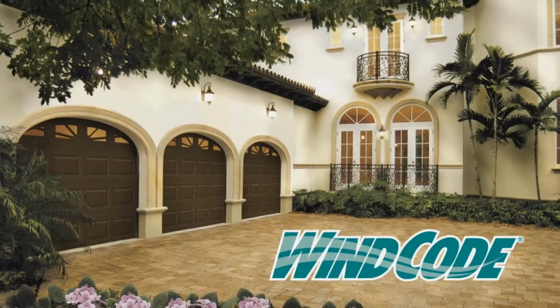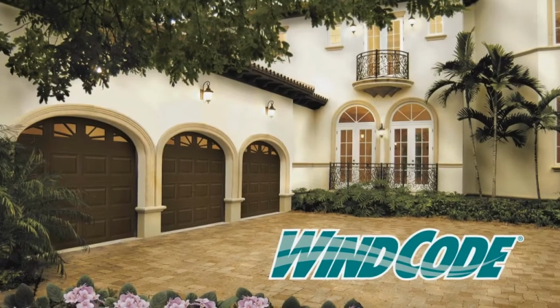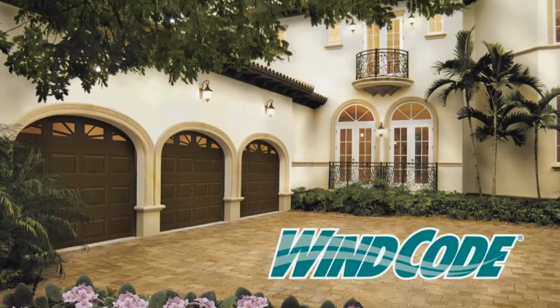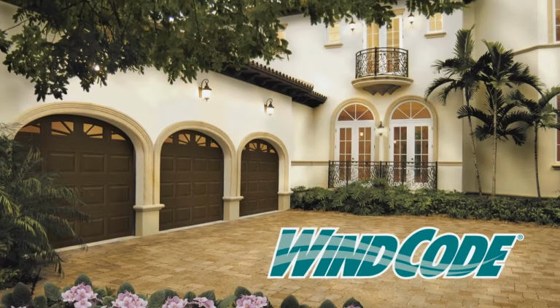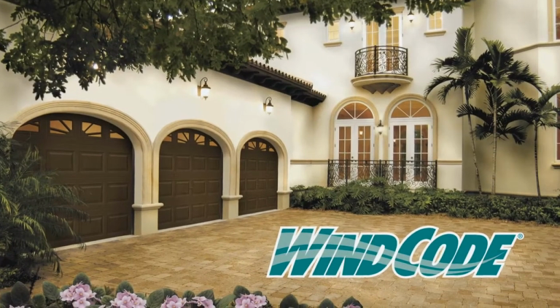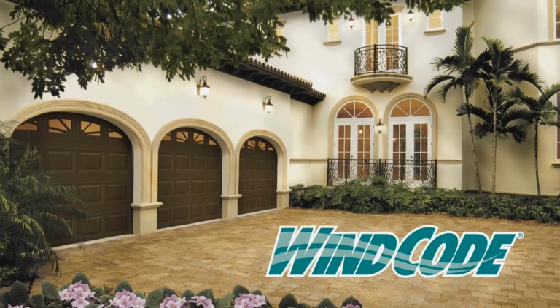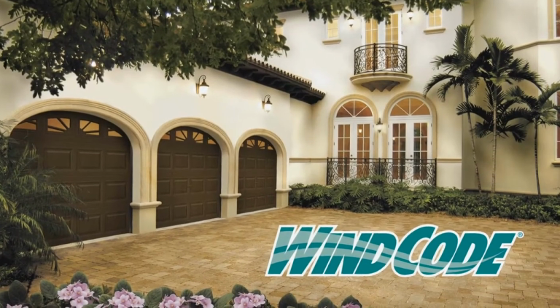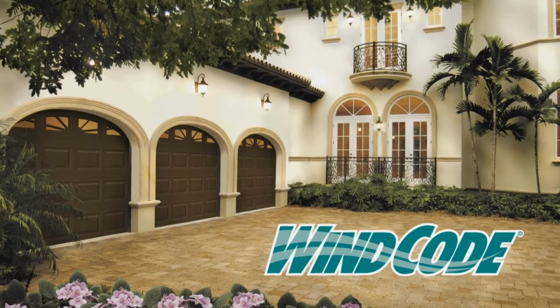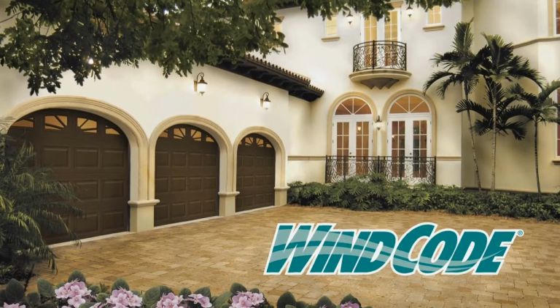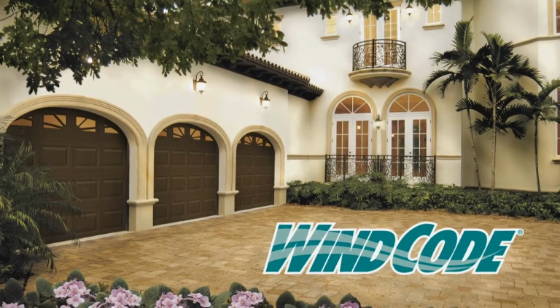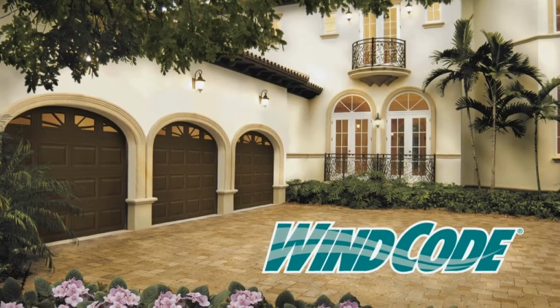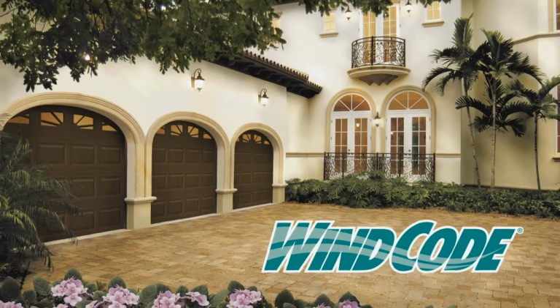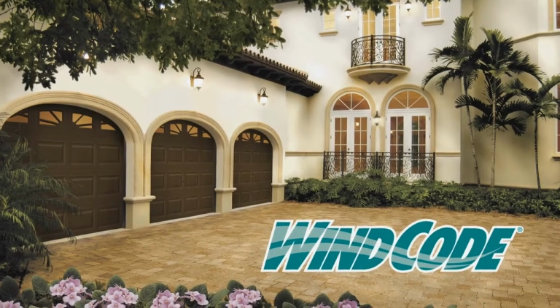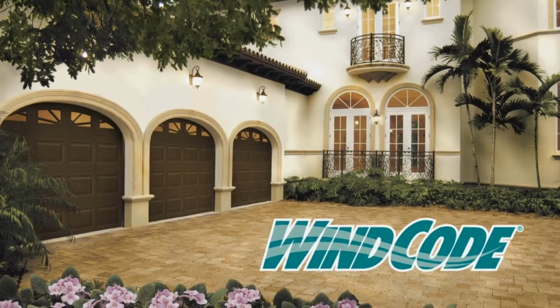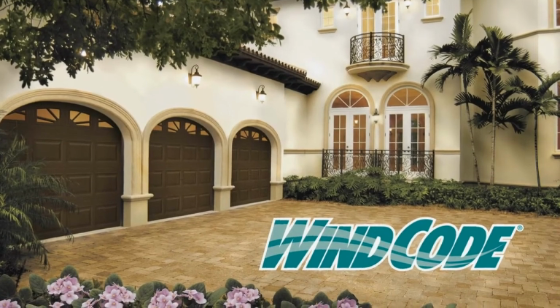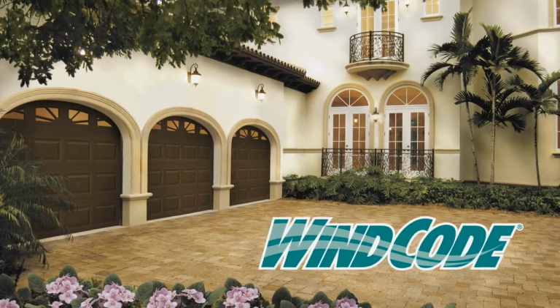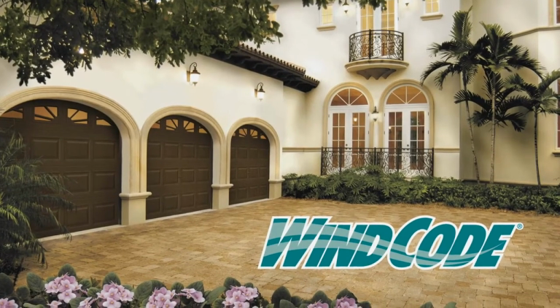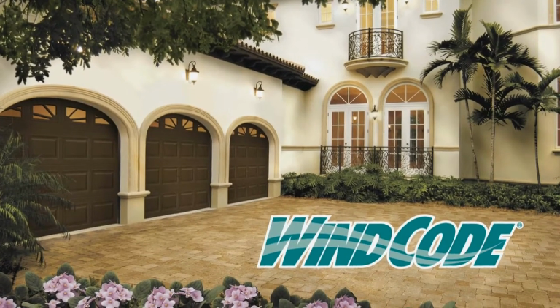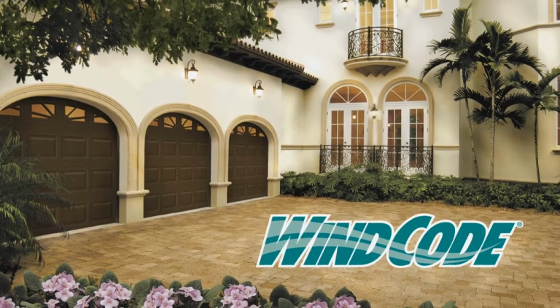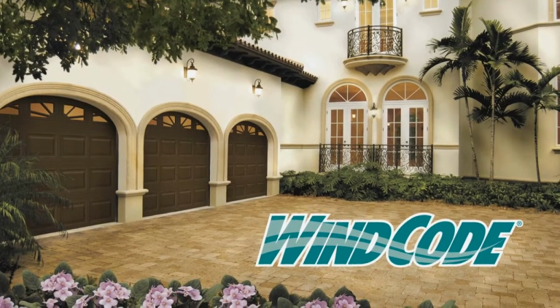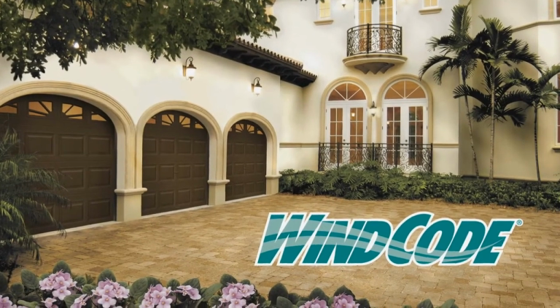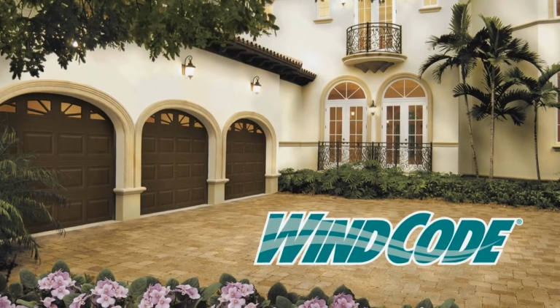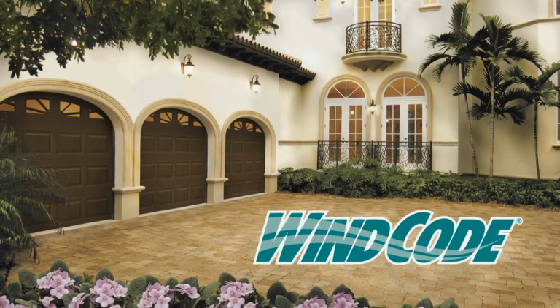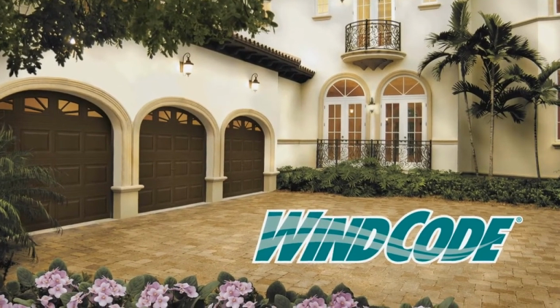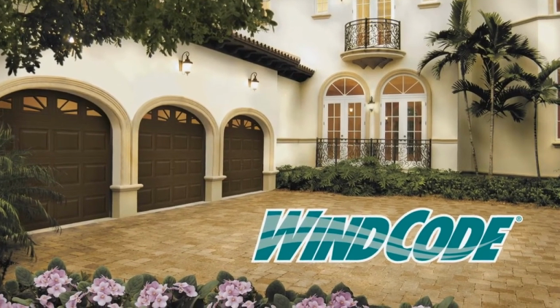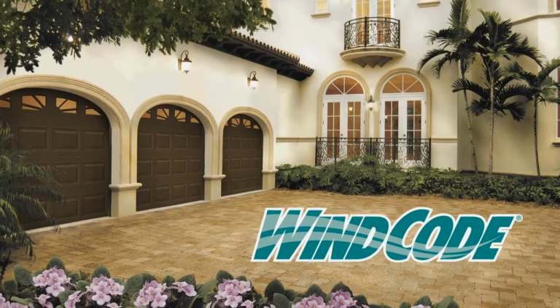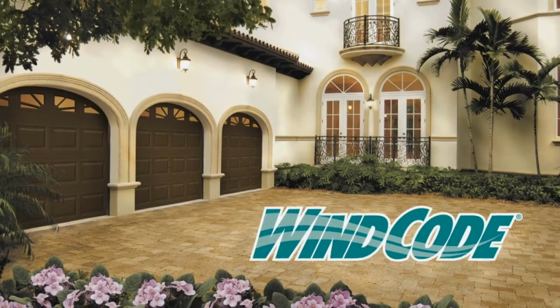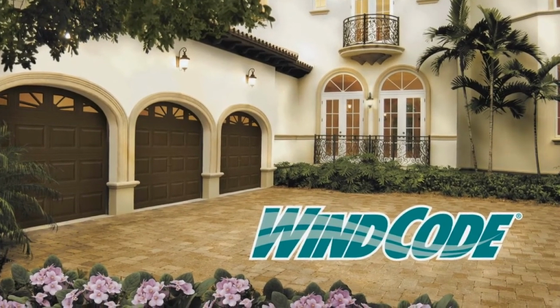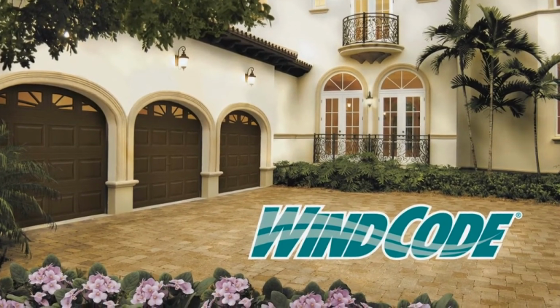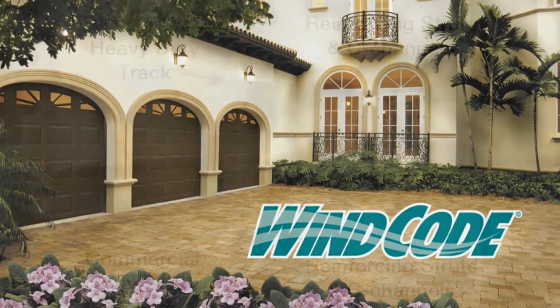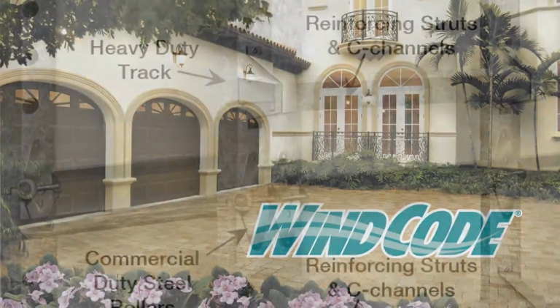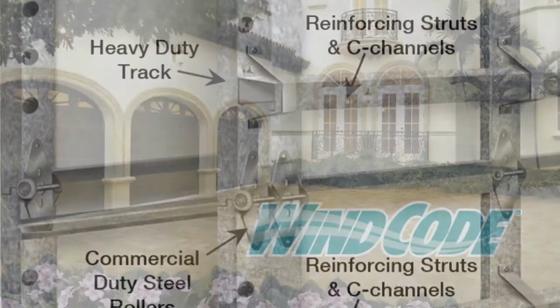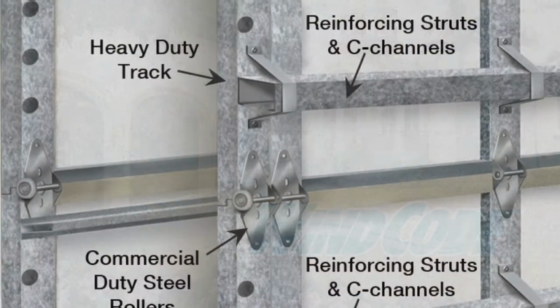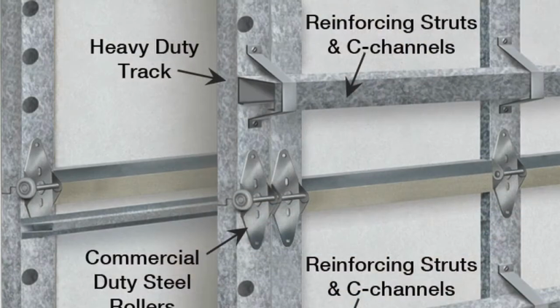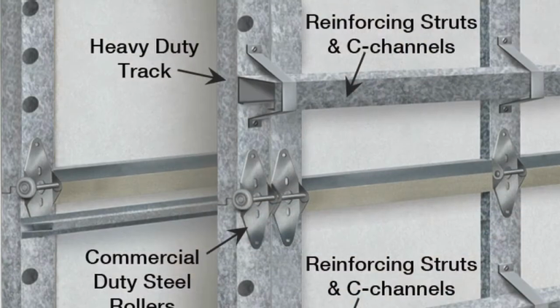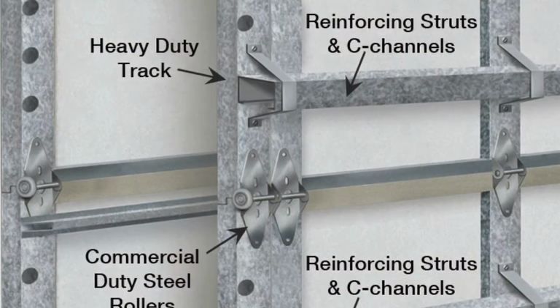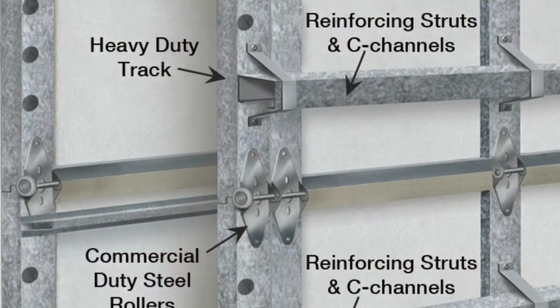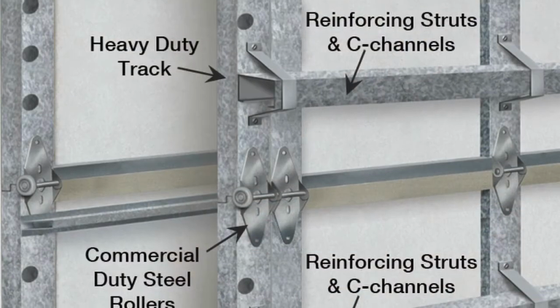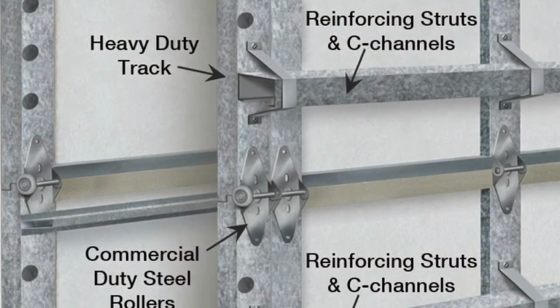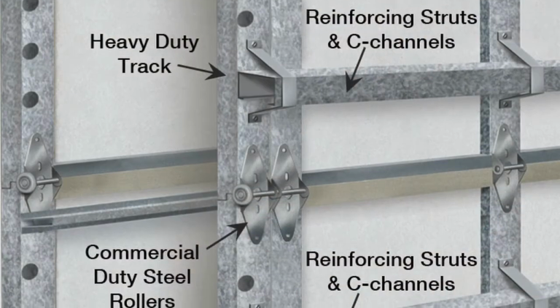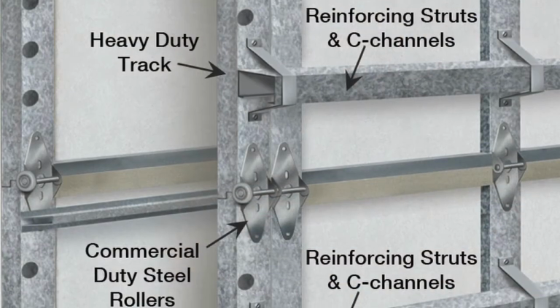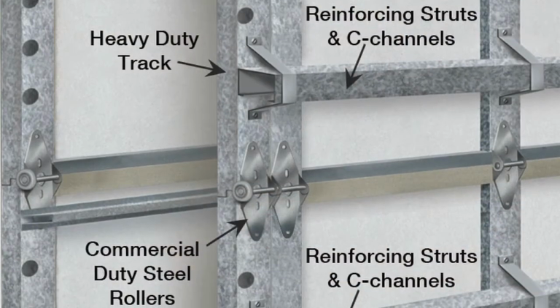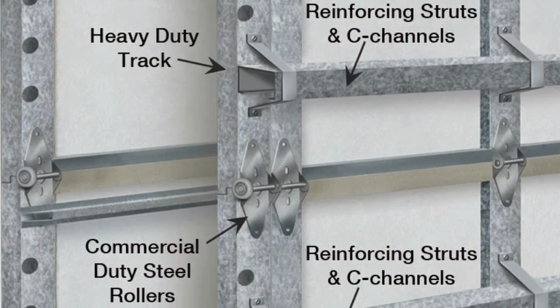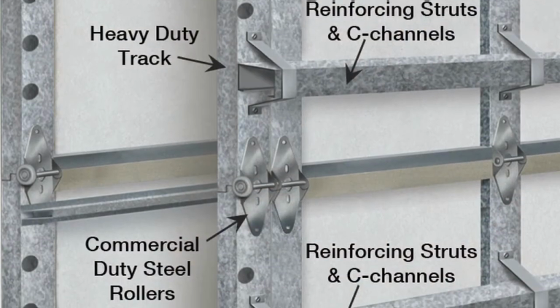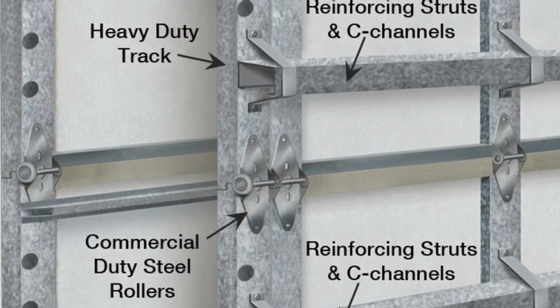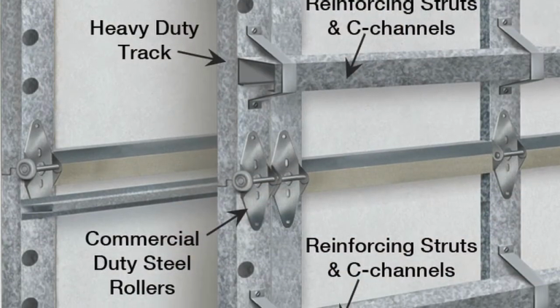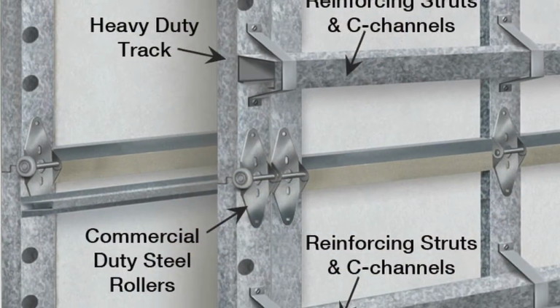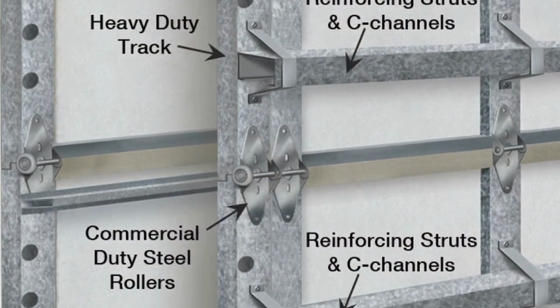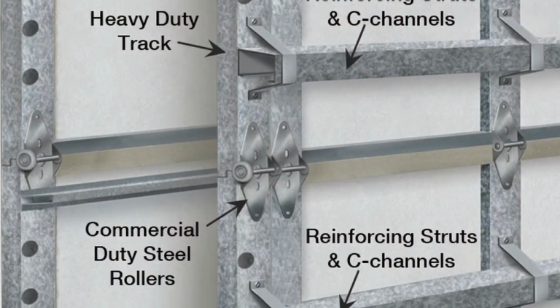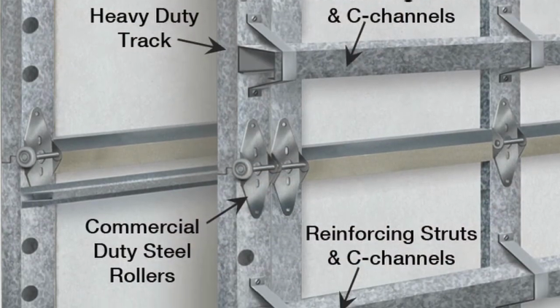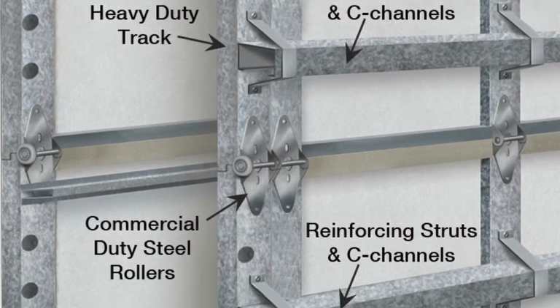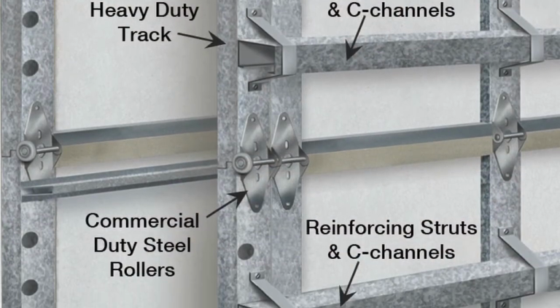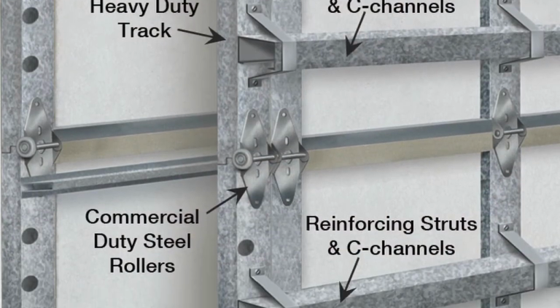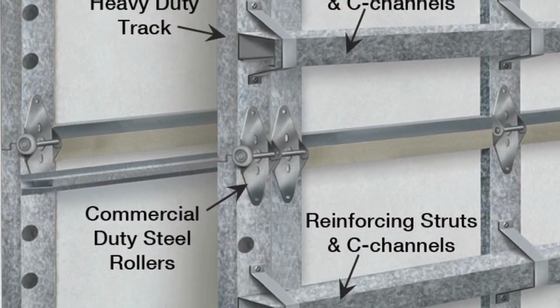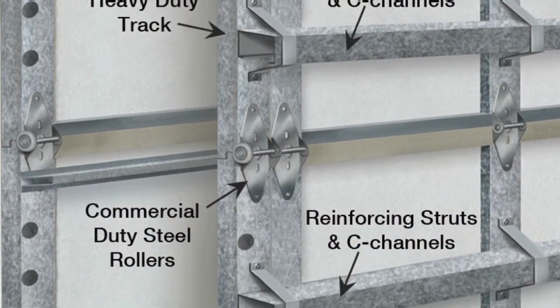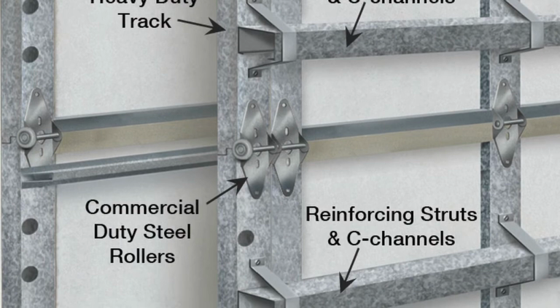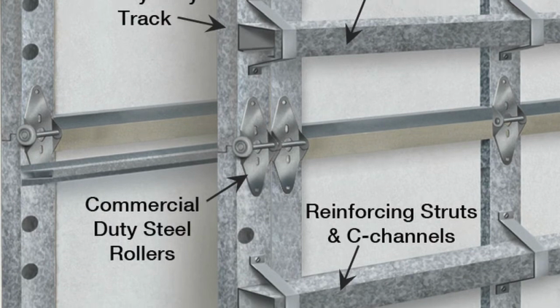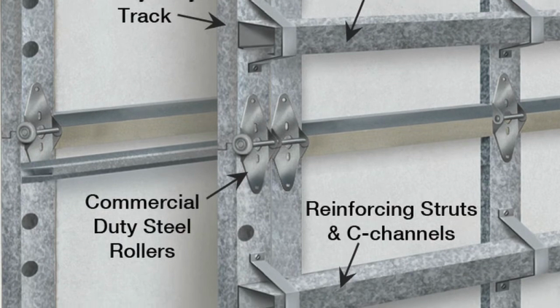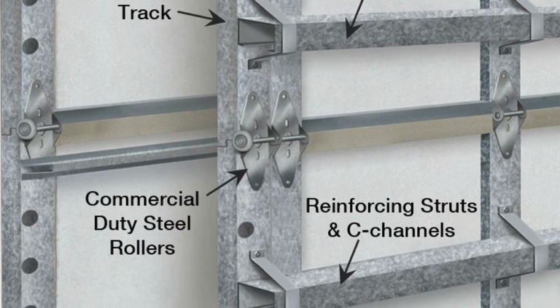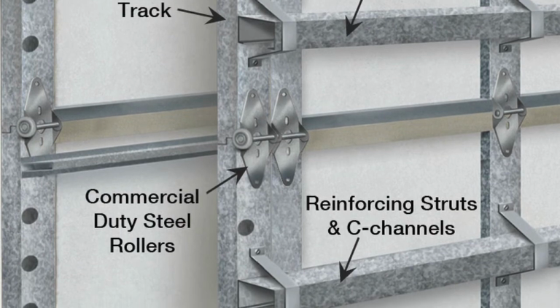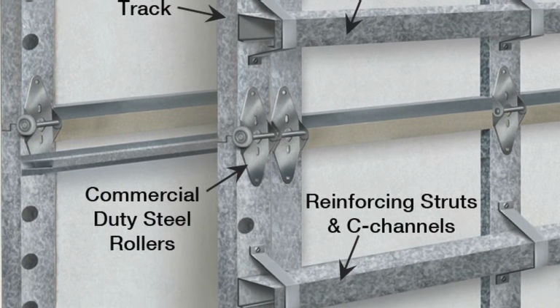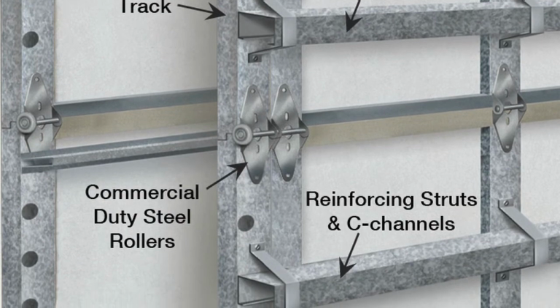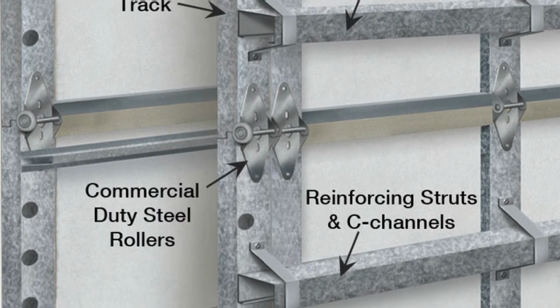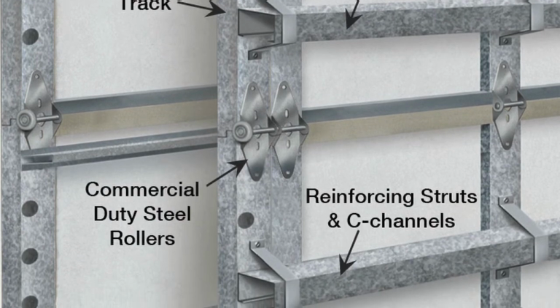Coachman collection doors are available with Clopay's built-in WinCode, a reinforcement system for homes located in coastal regions.